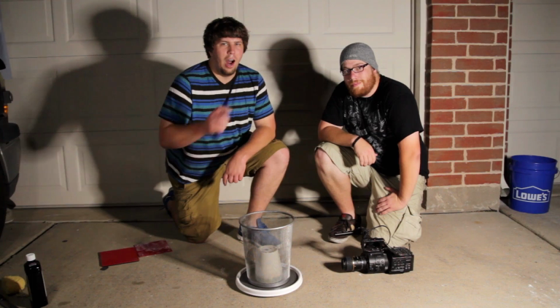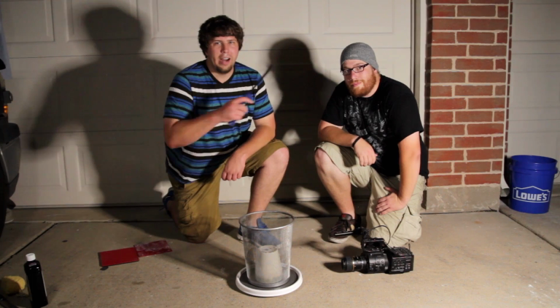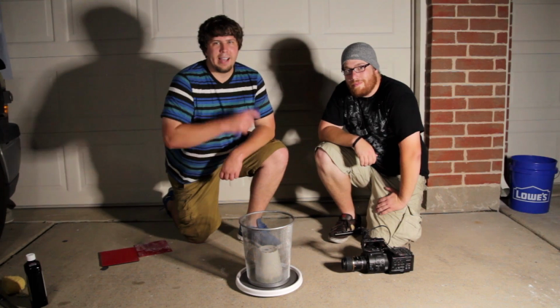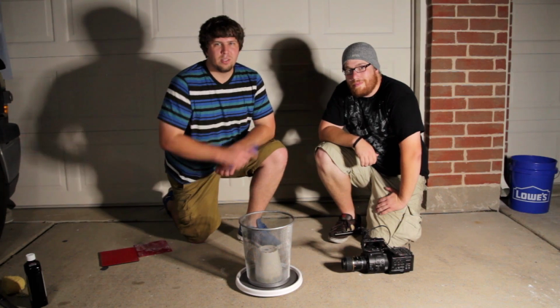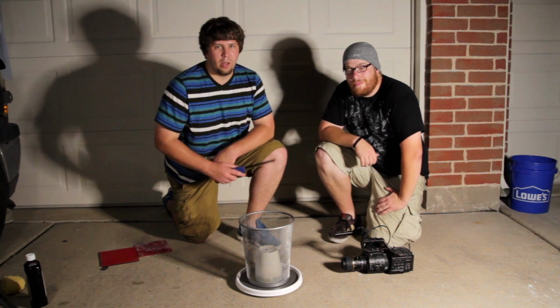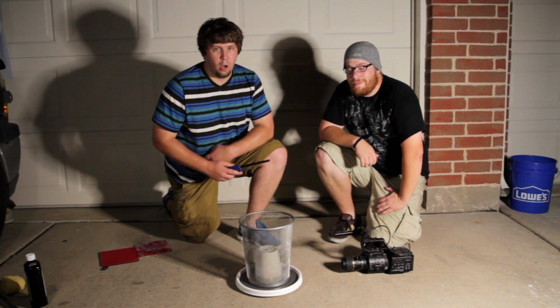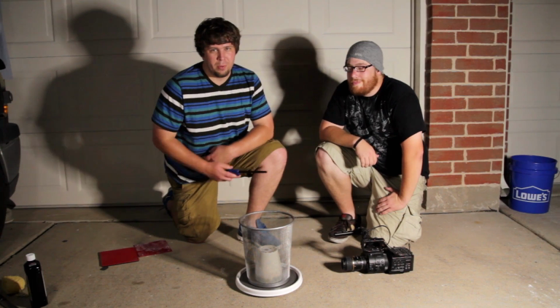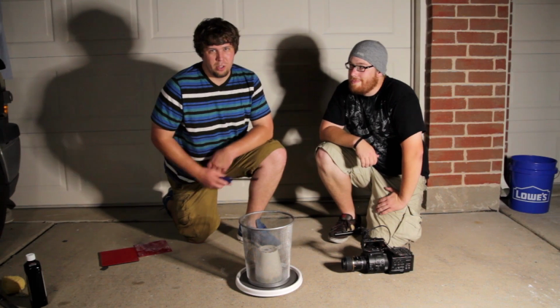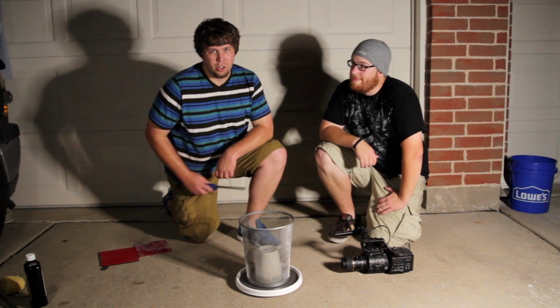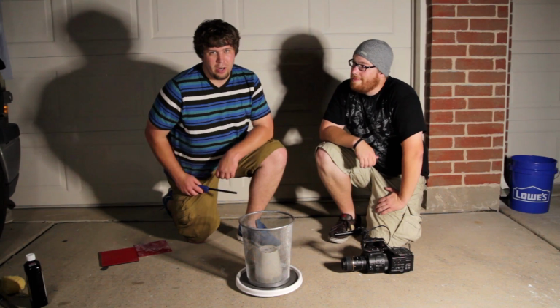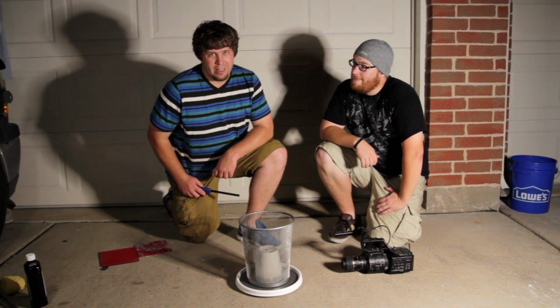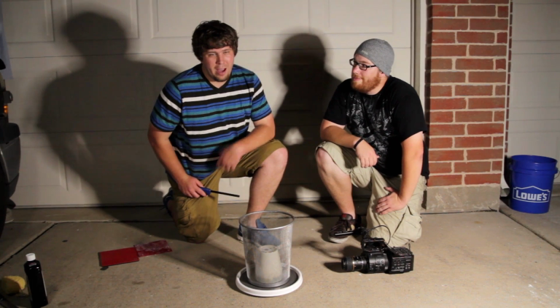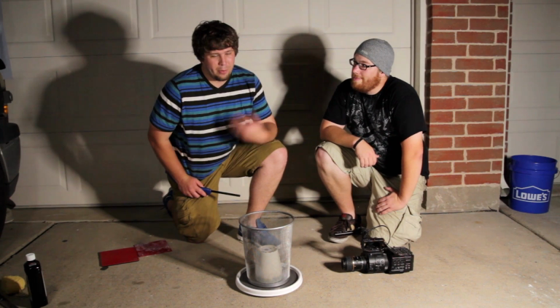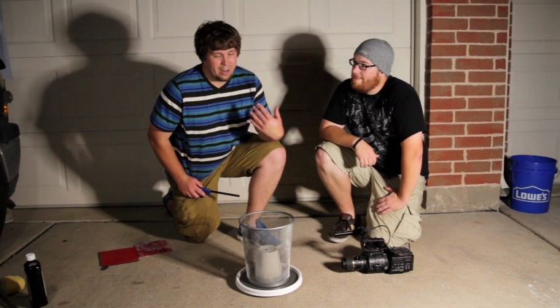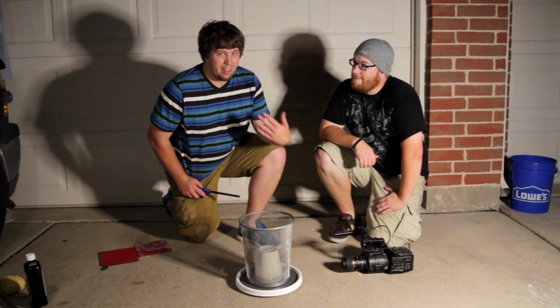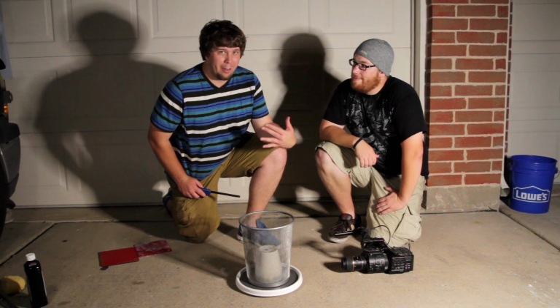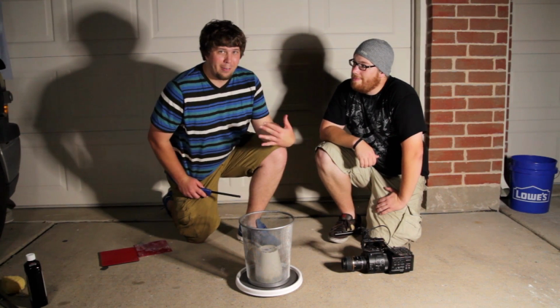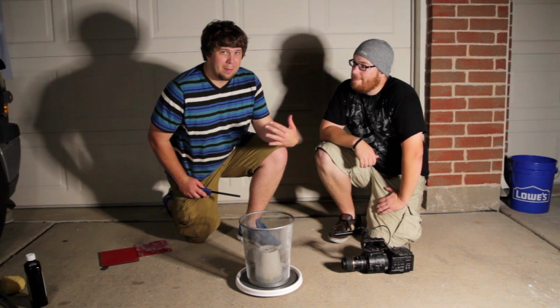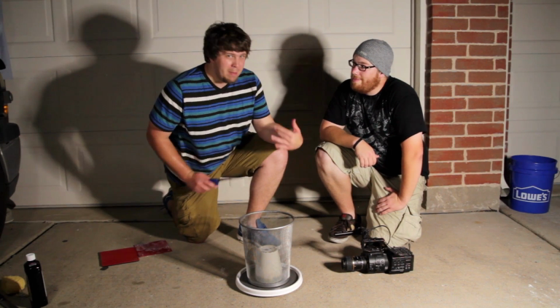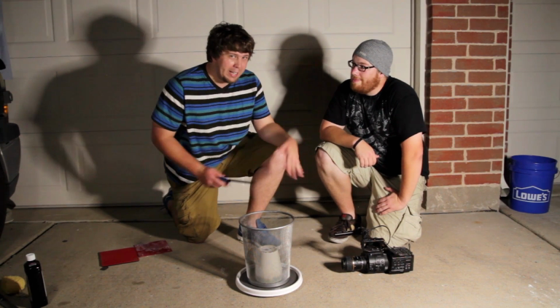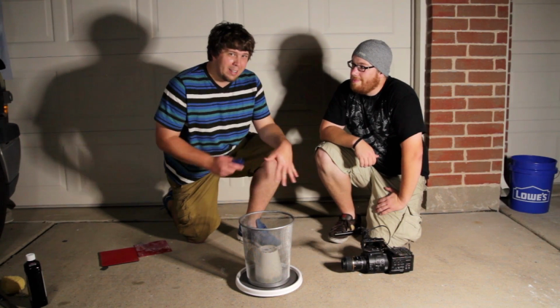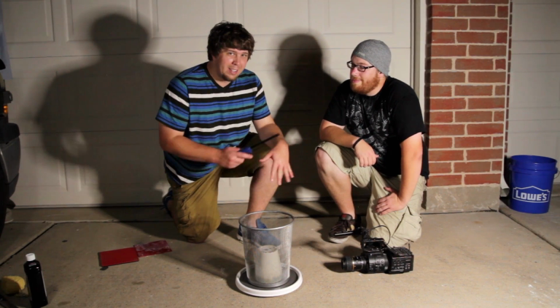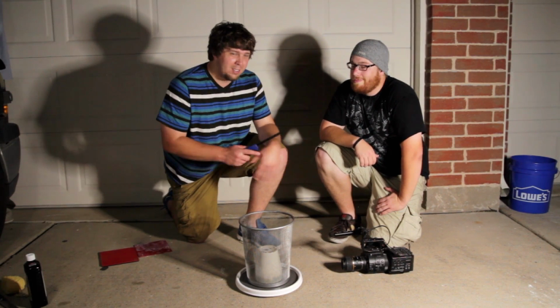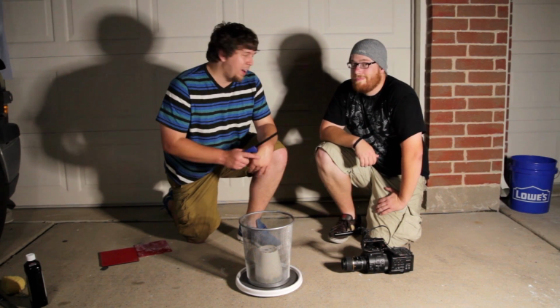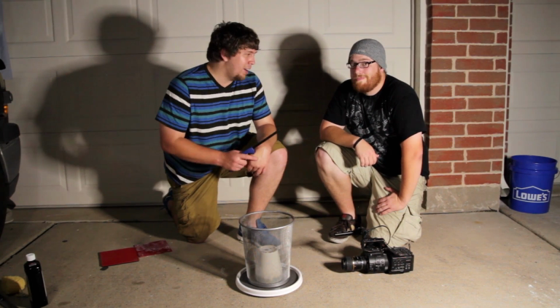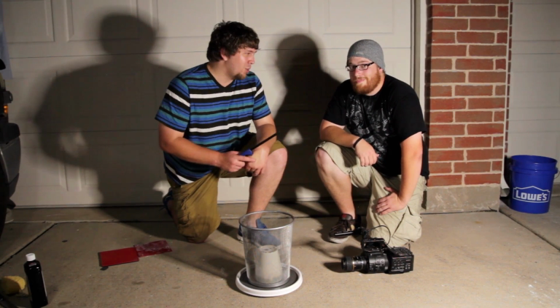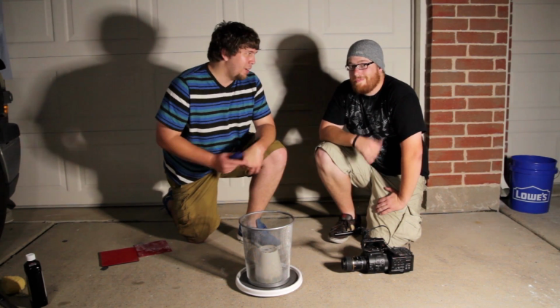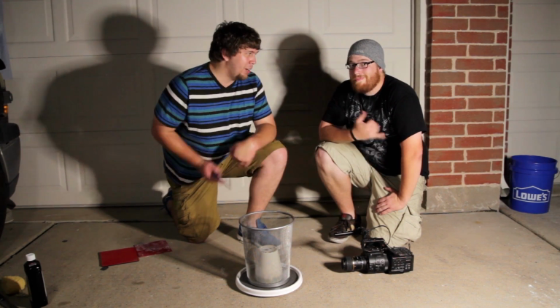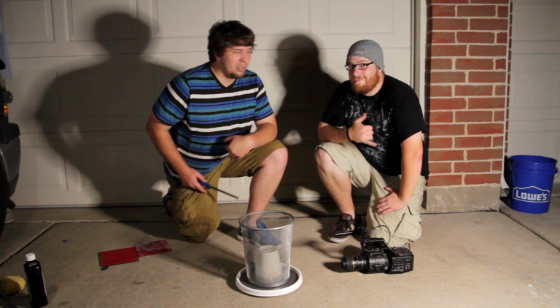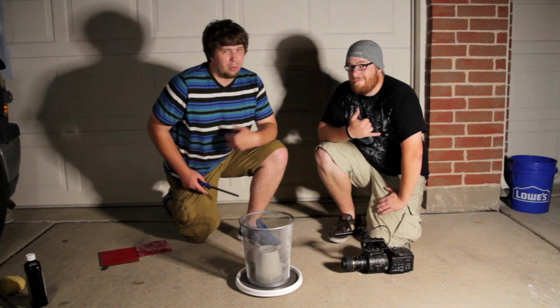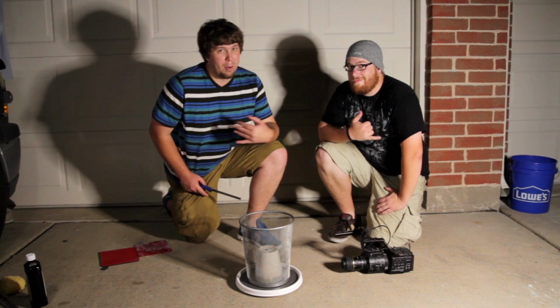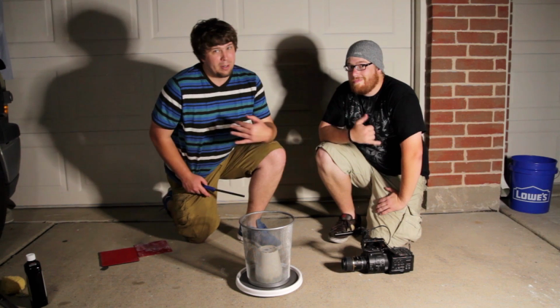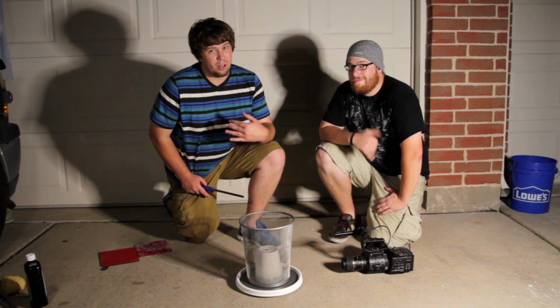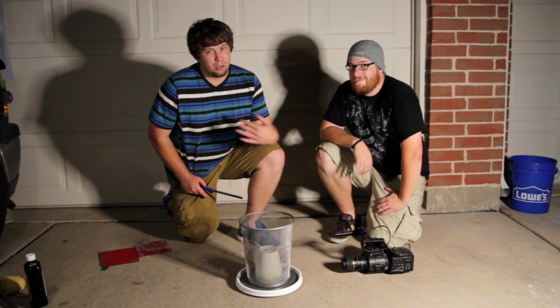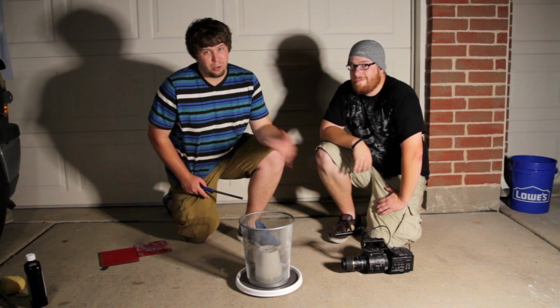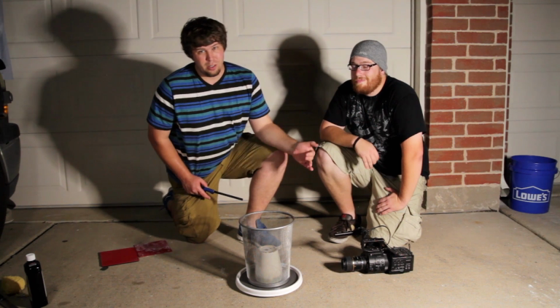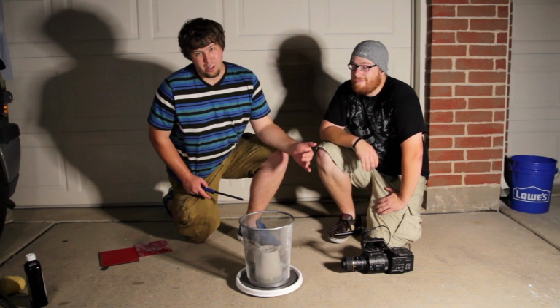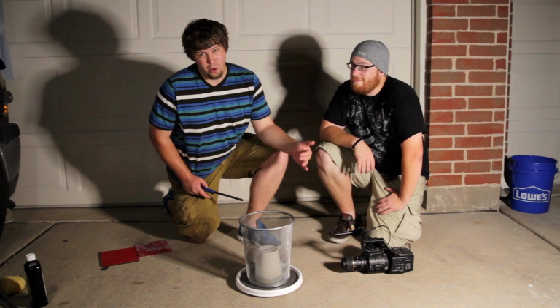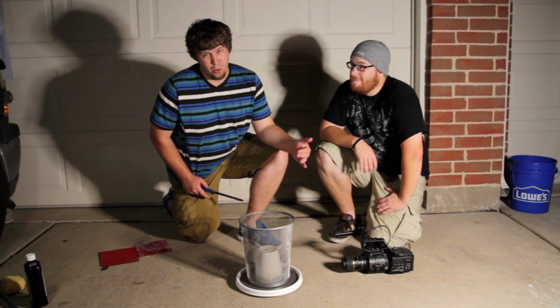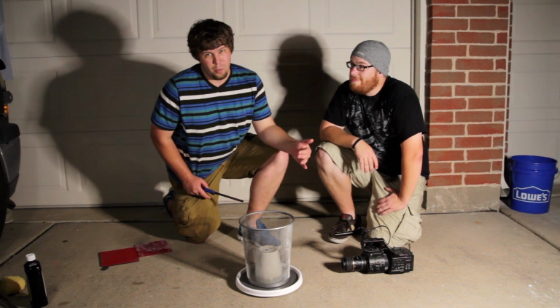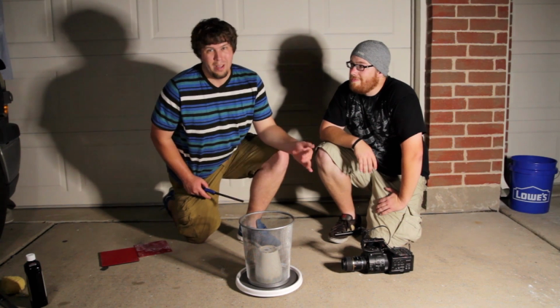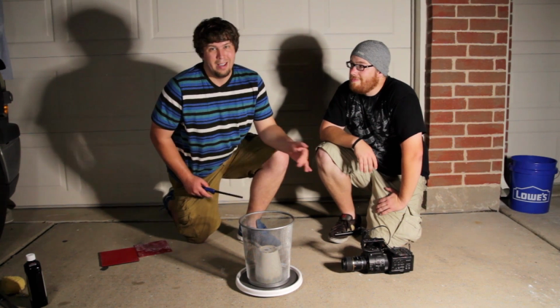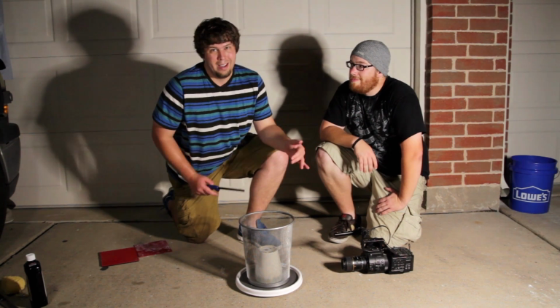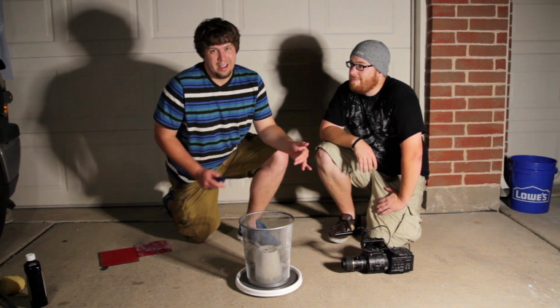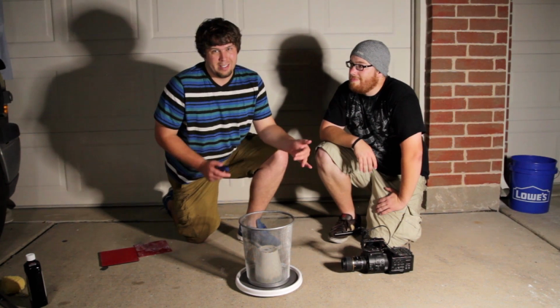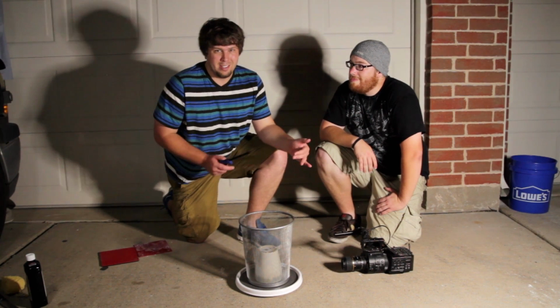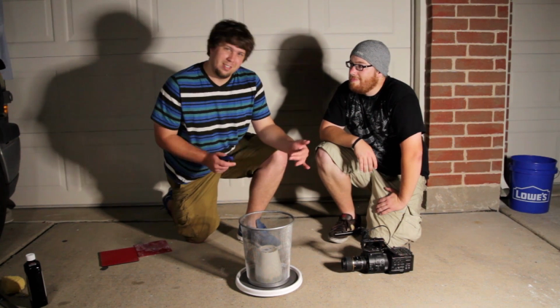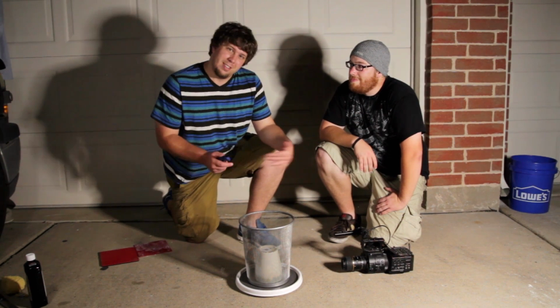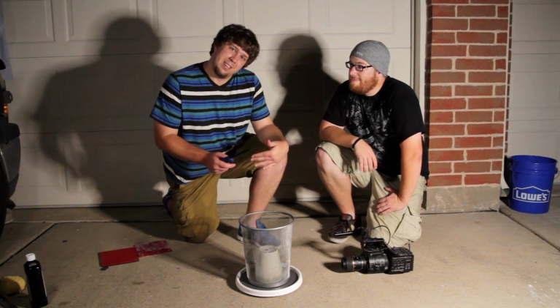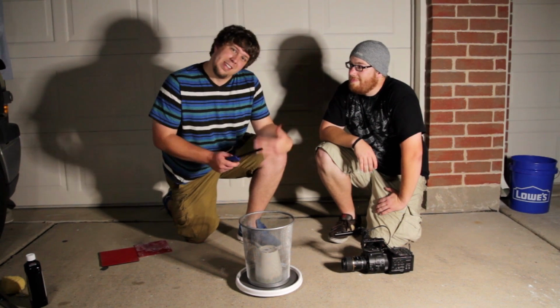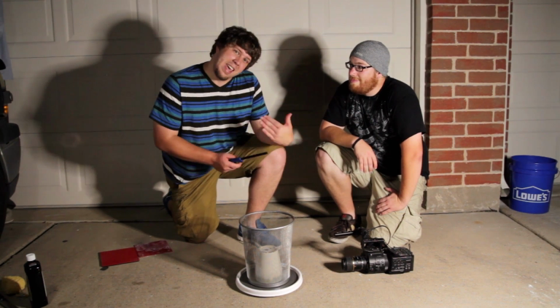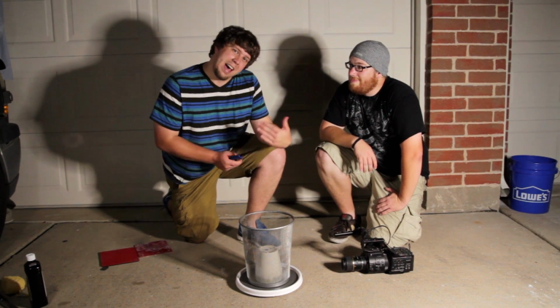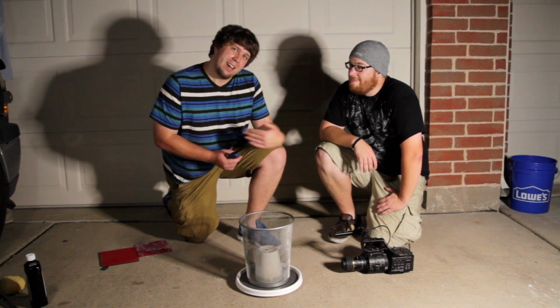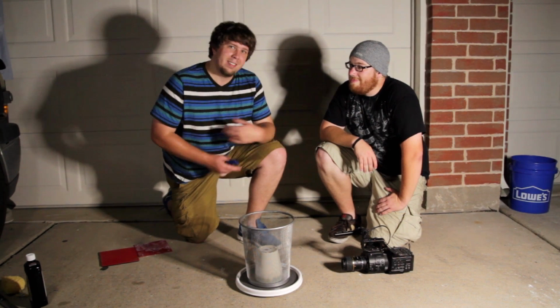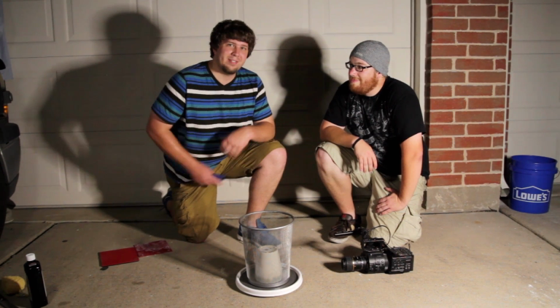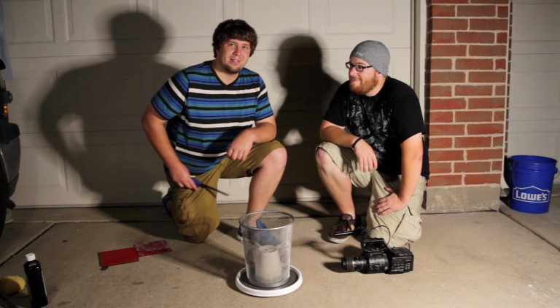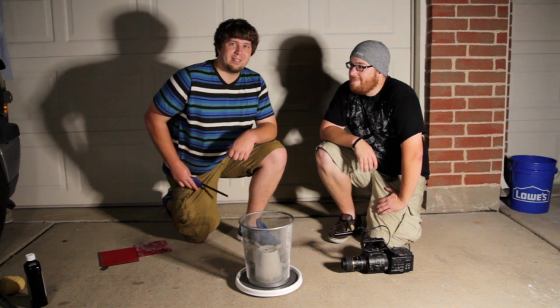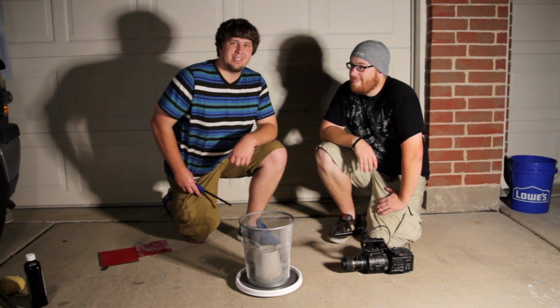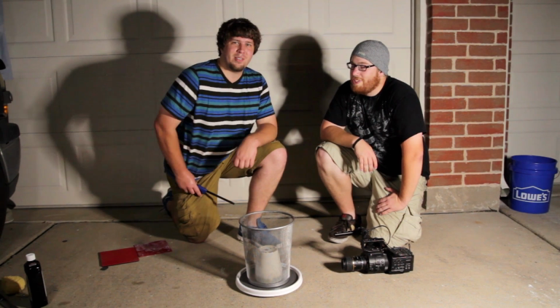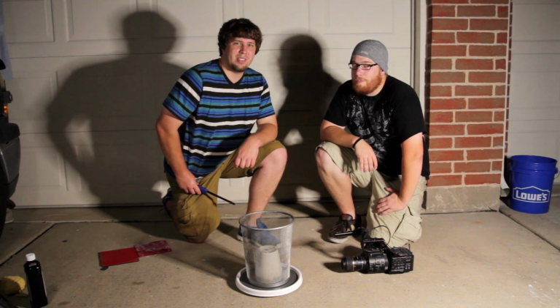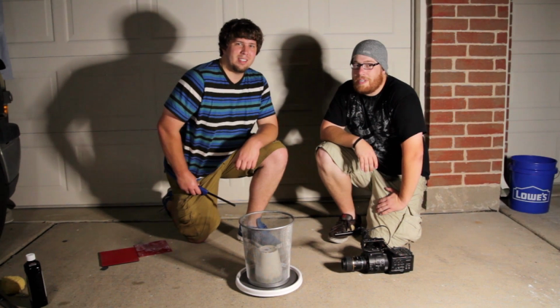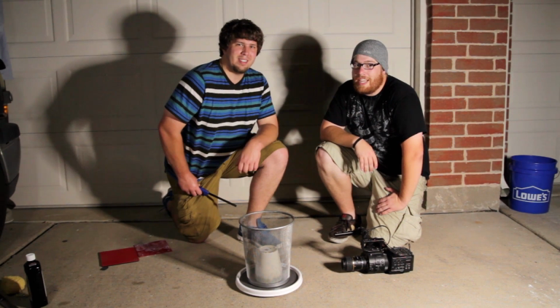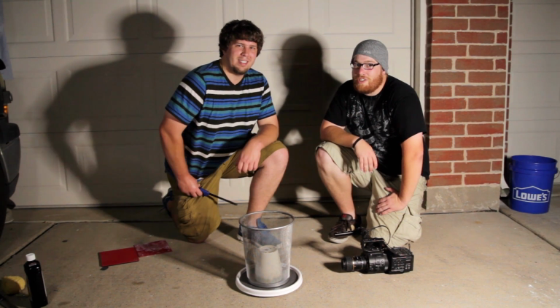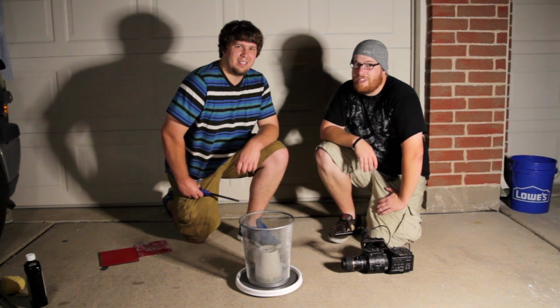Alright guys, well I hope you enjoyed that. We had a lot of fun making these fire tornadoes. Remember, don't do this at home — it's super dangerous.